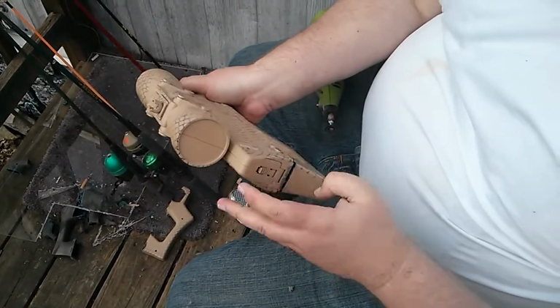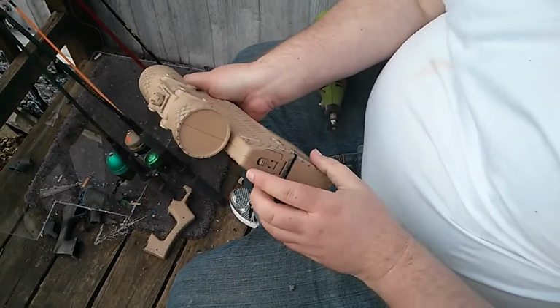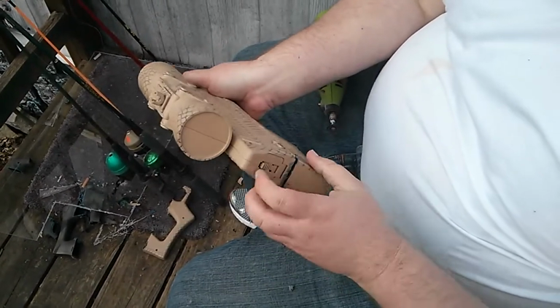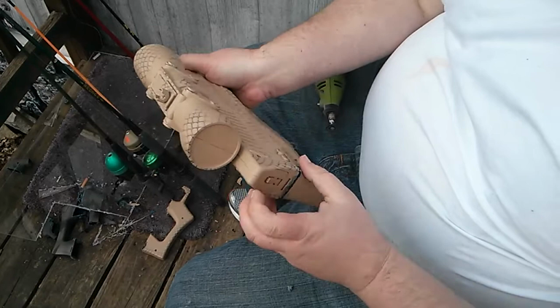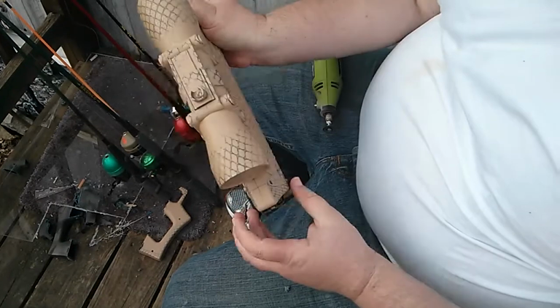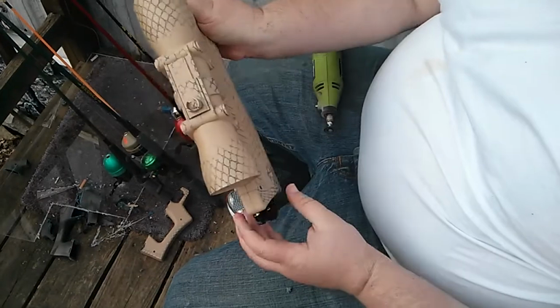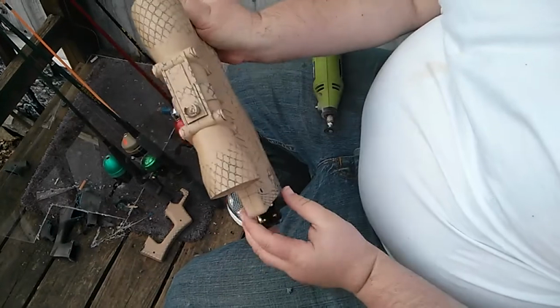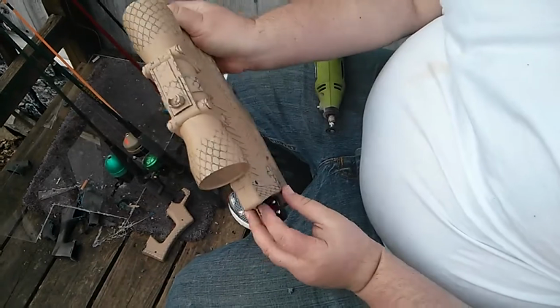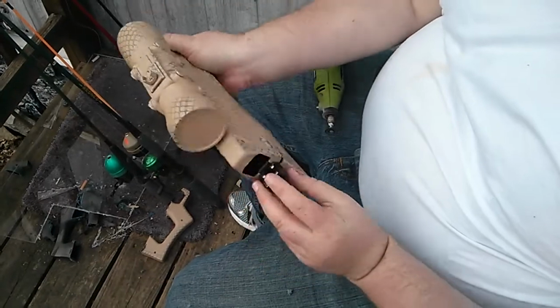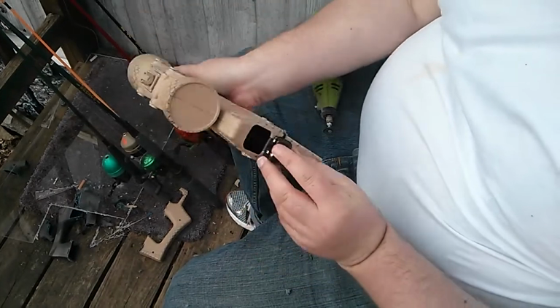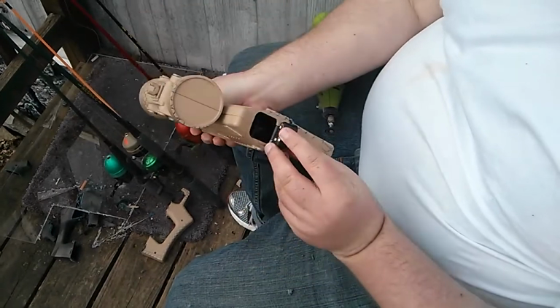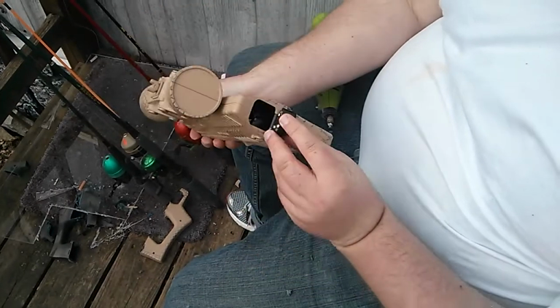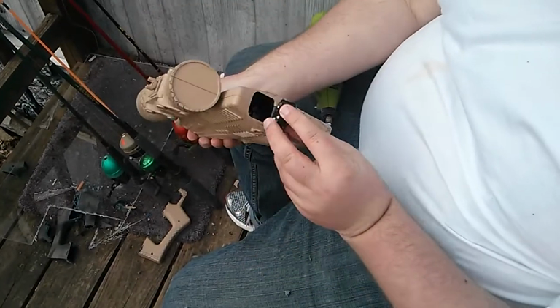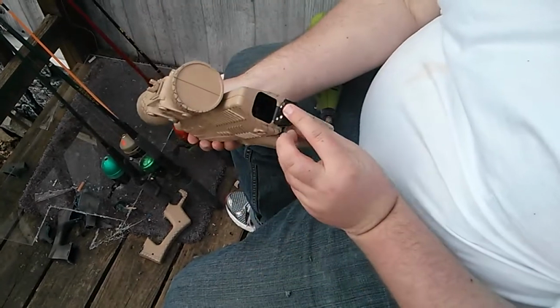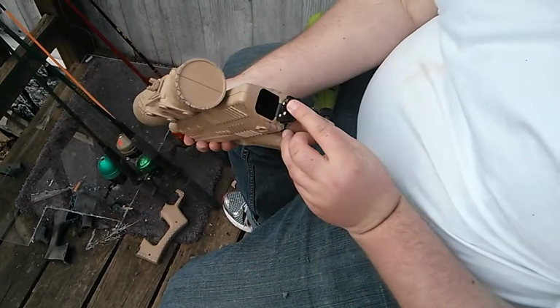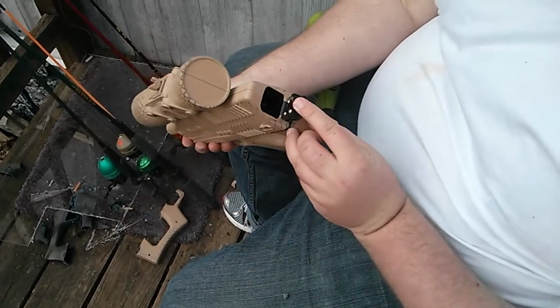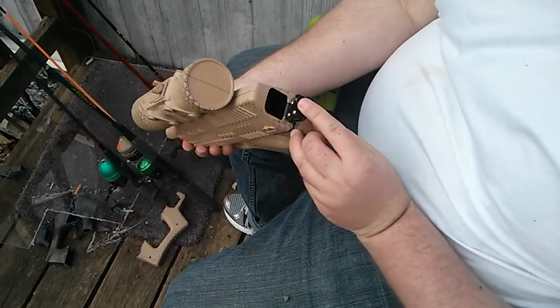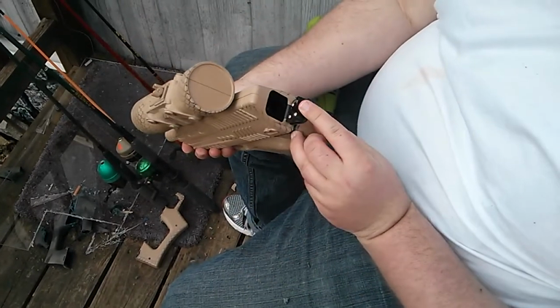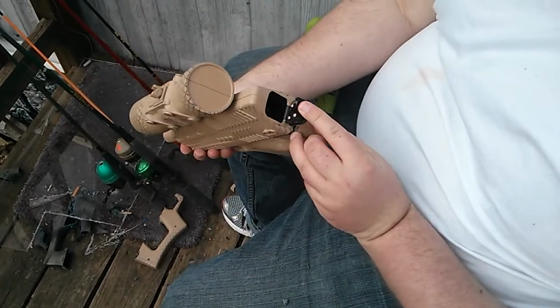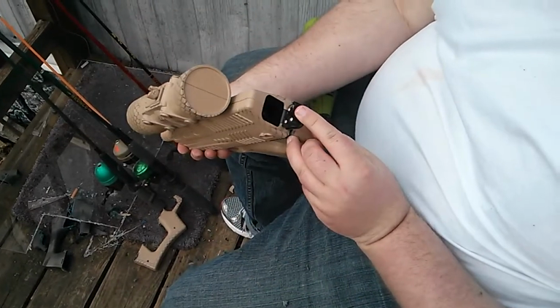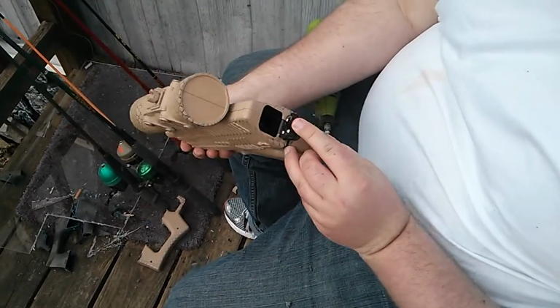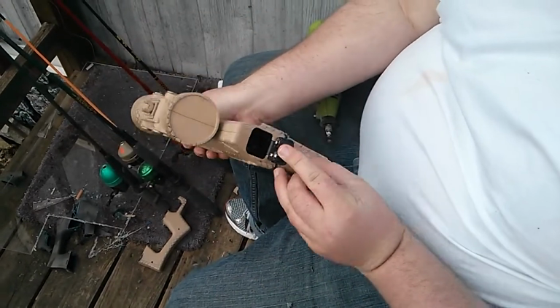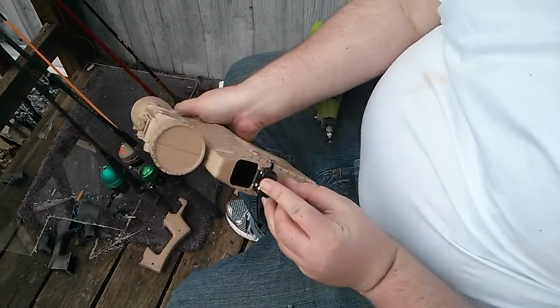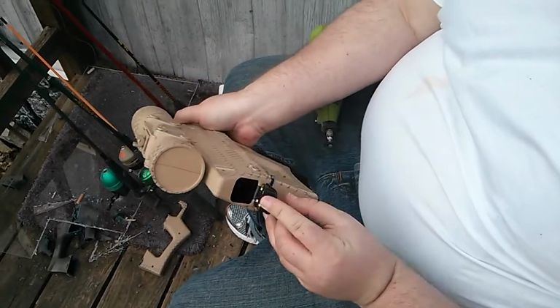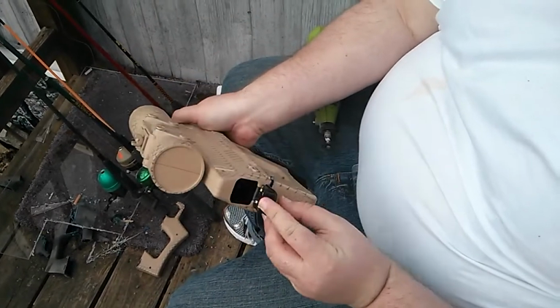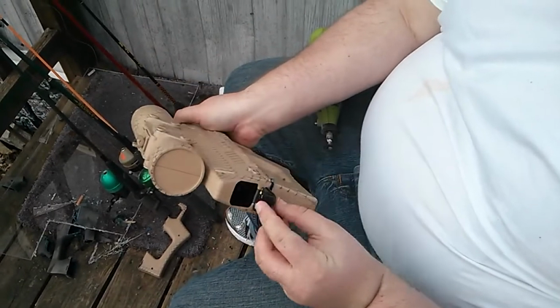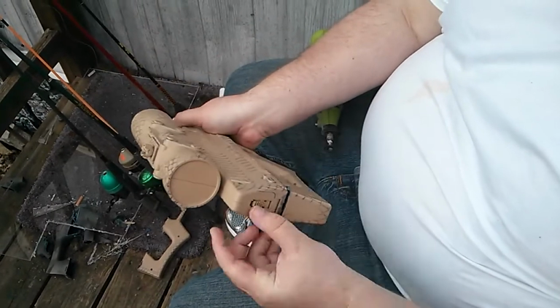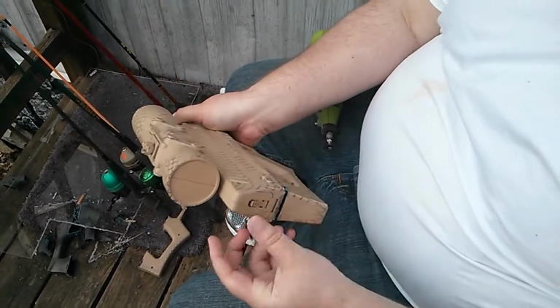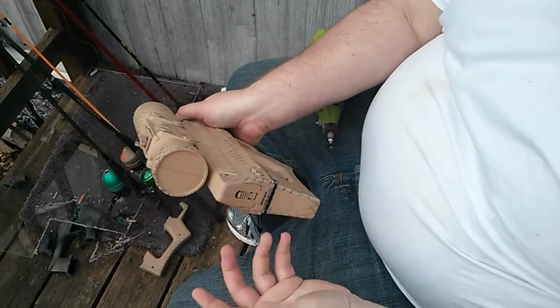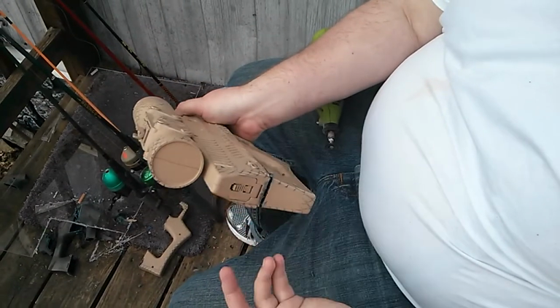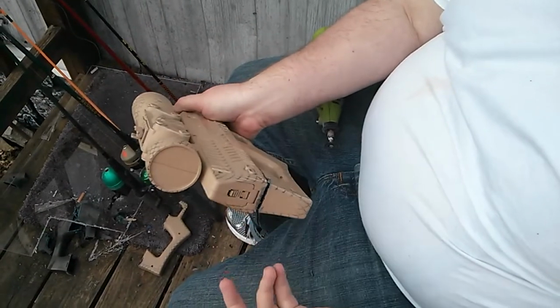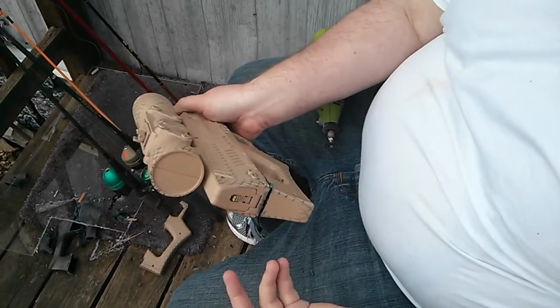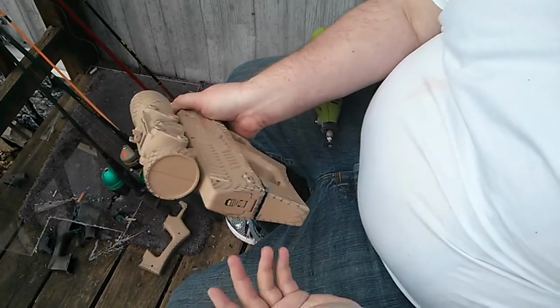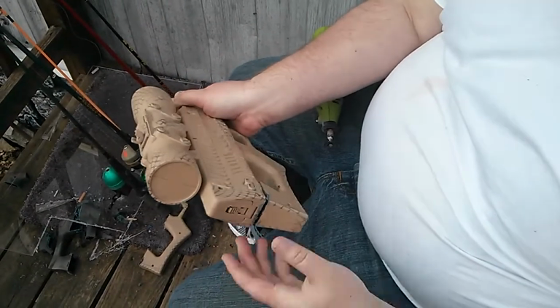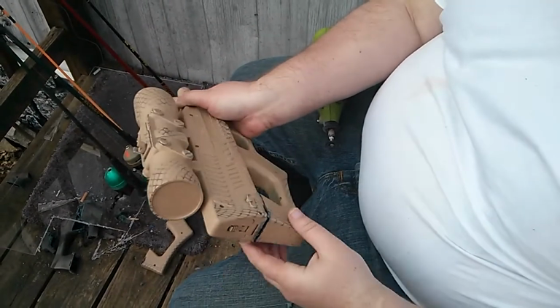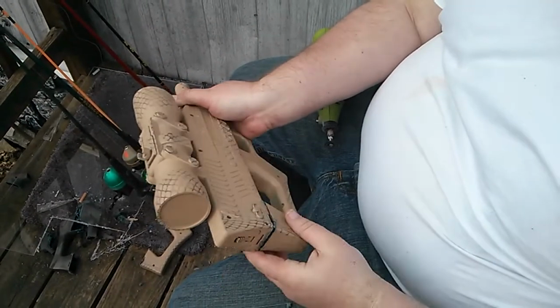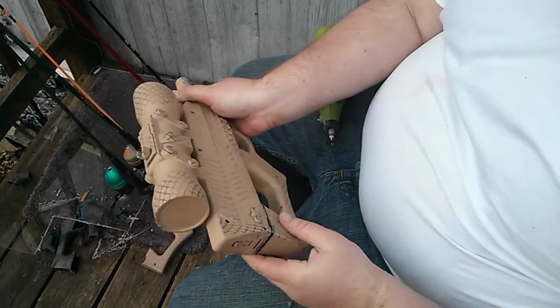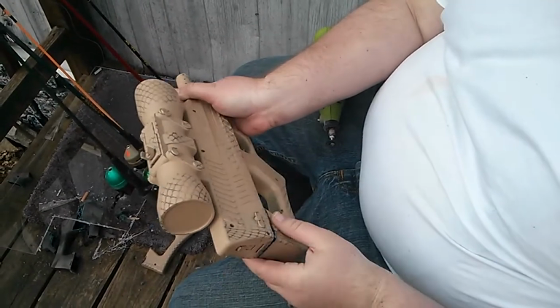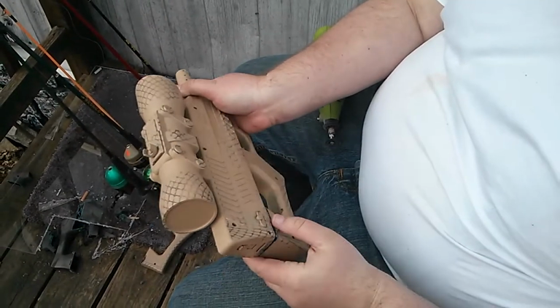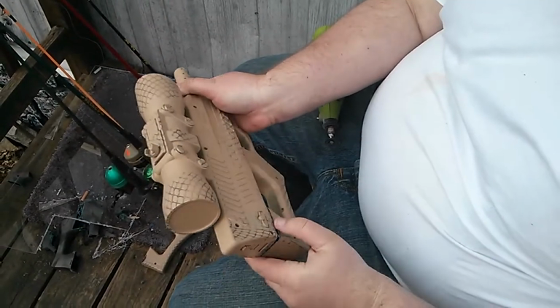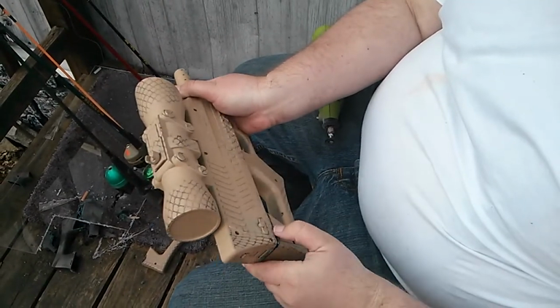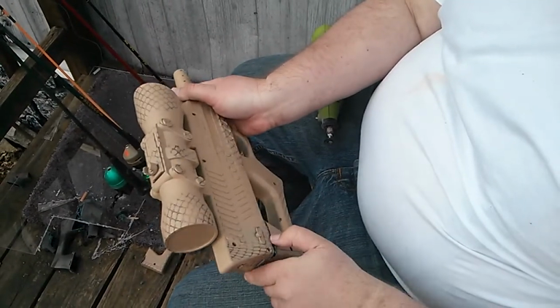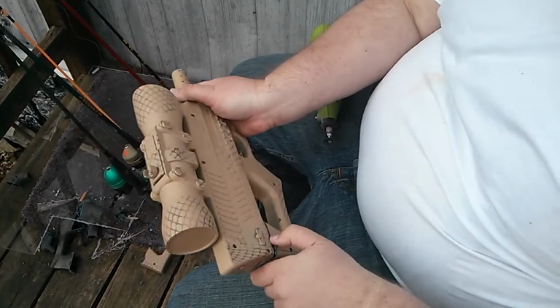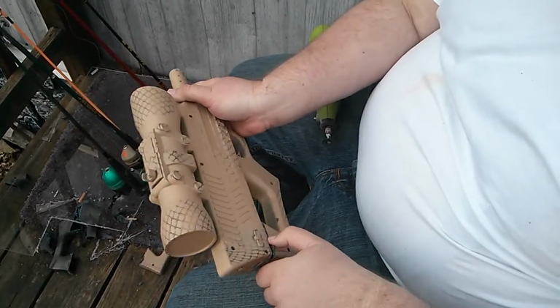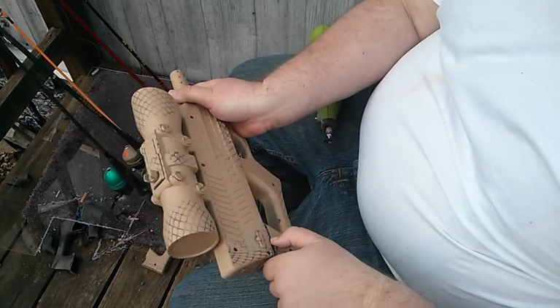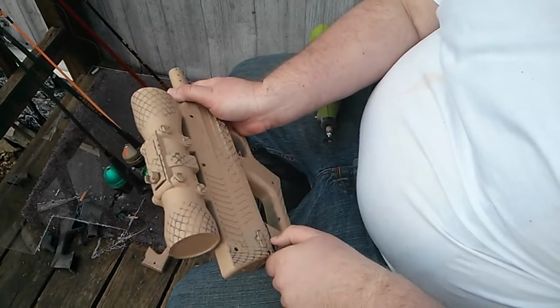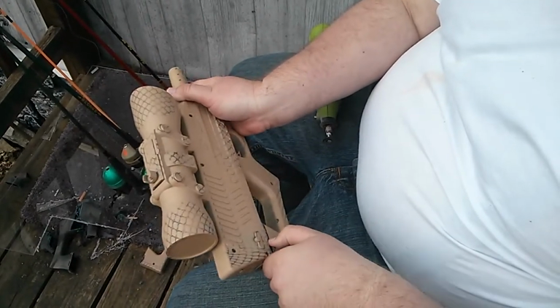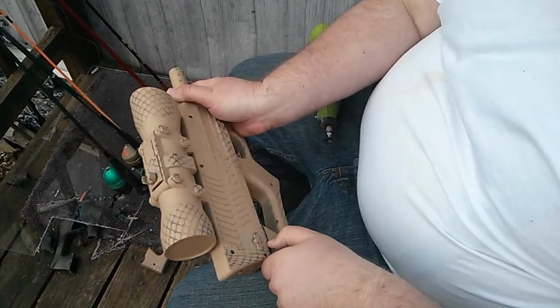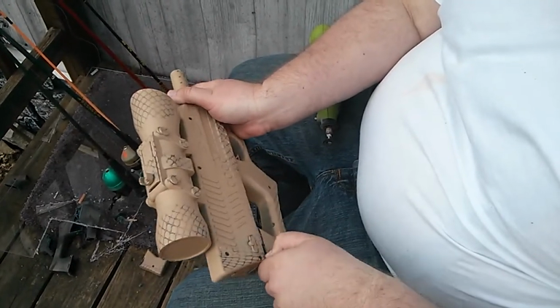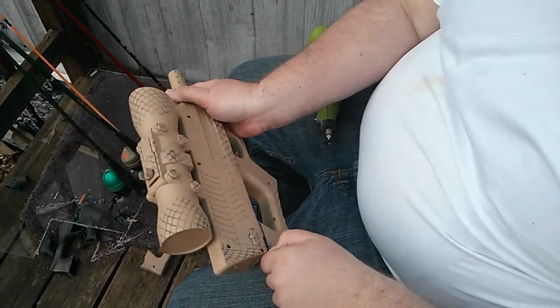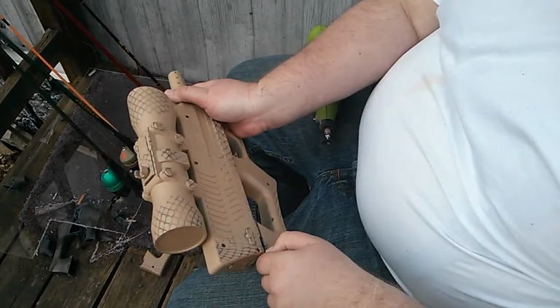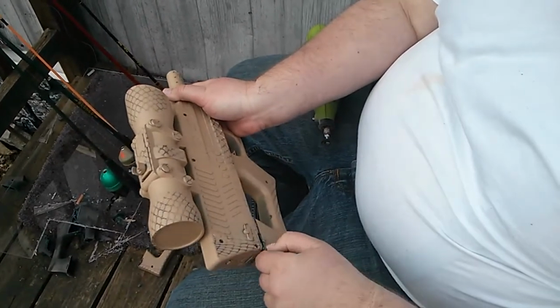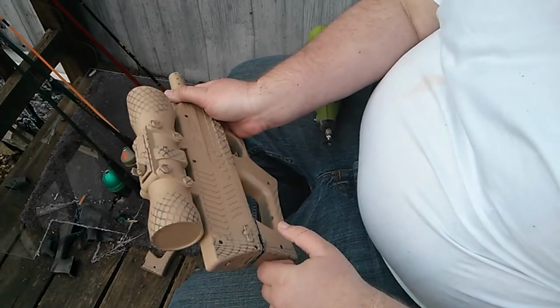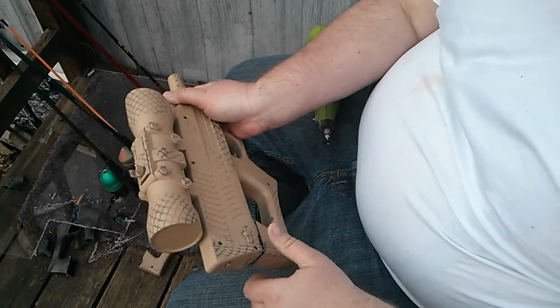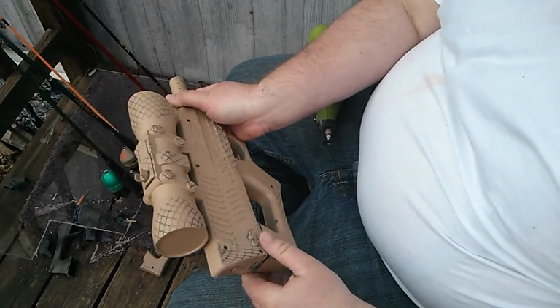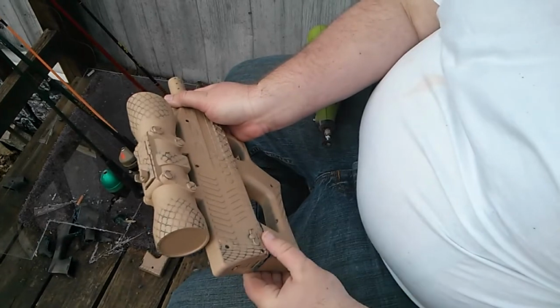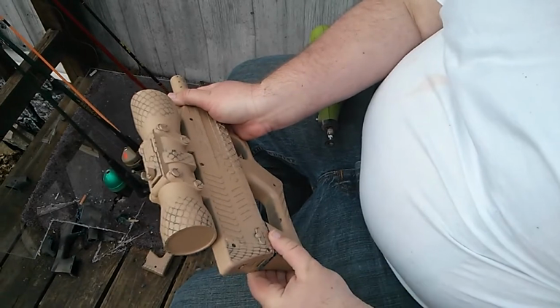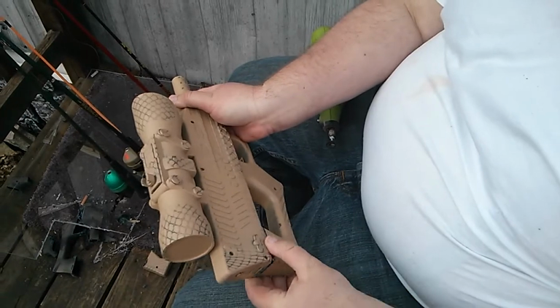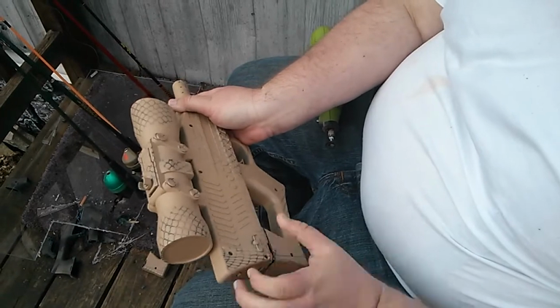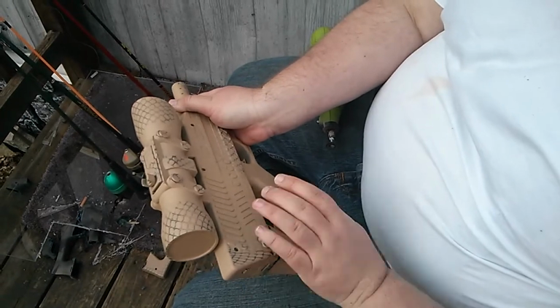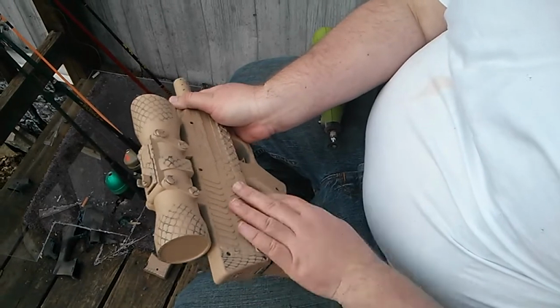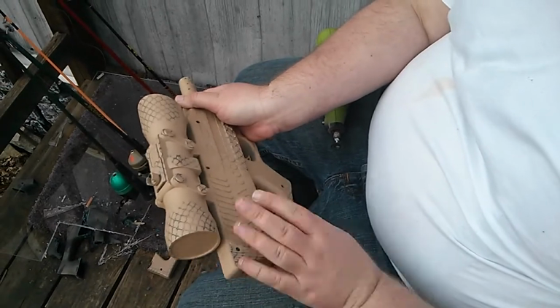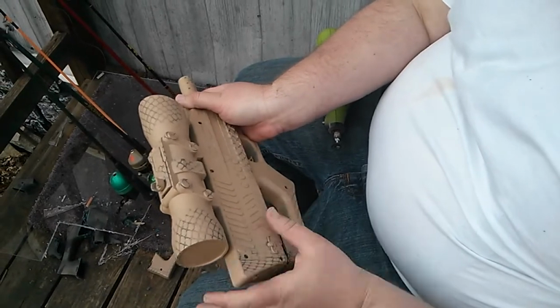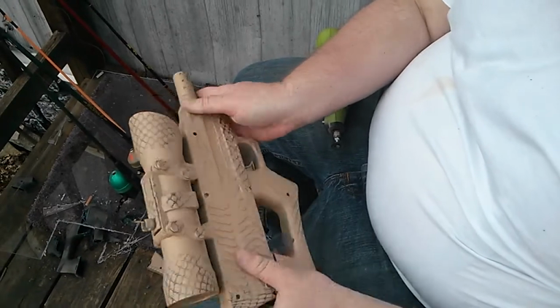Batteries normally go in here — four double A's — so that's six volts, which is what it takes. Same as your servos, to be able to trigger this.